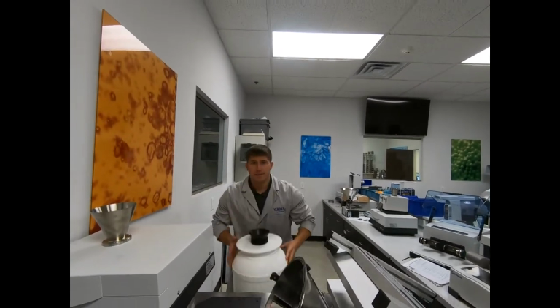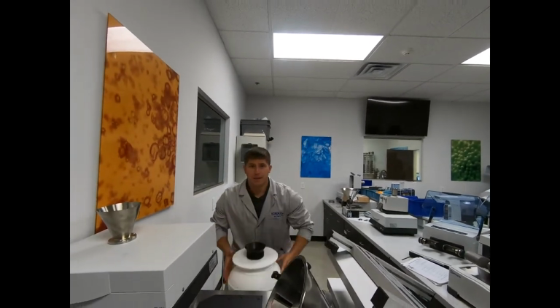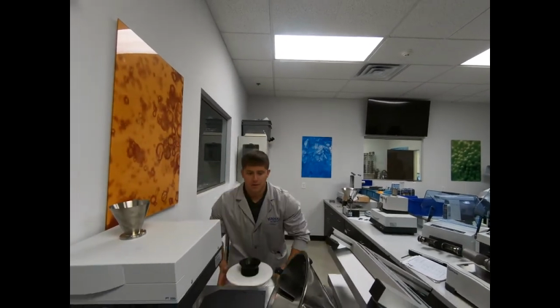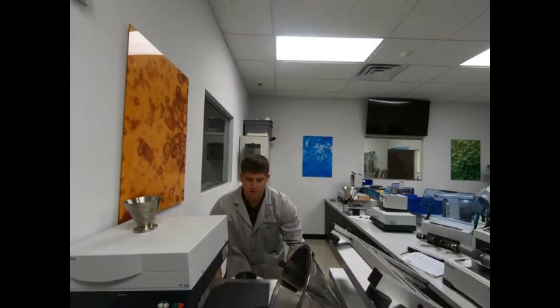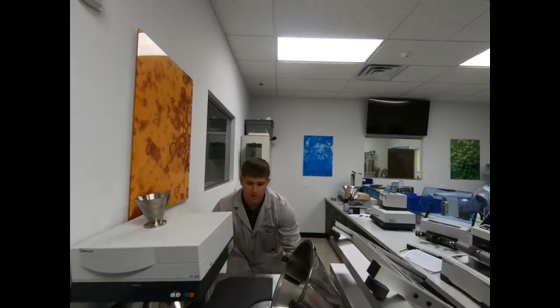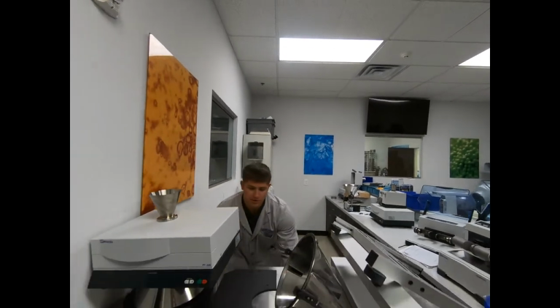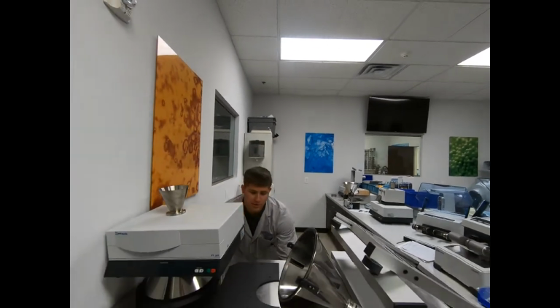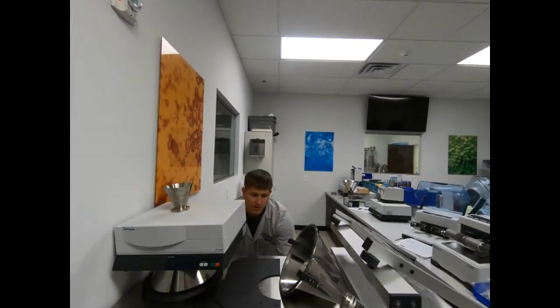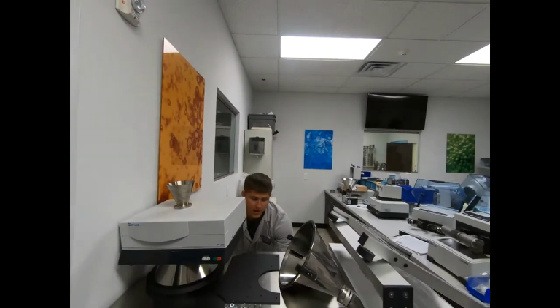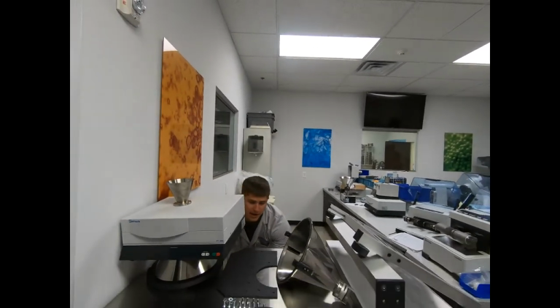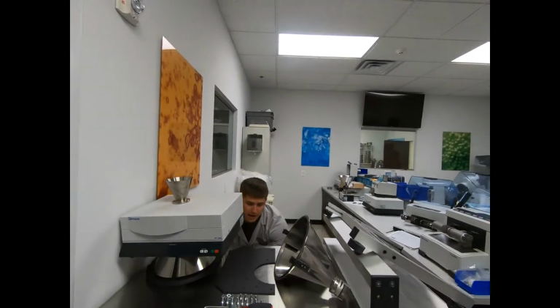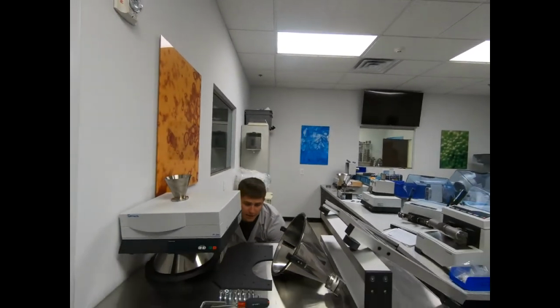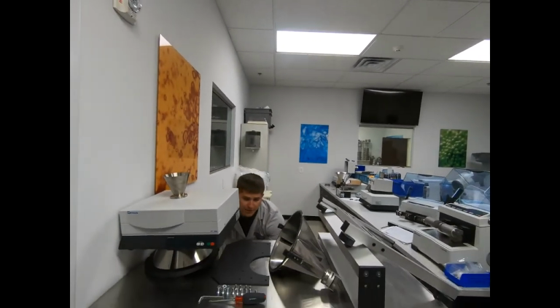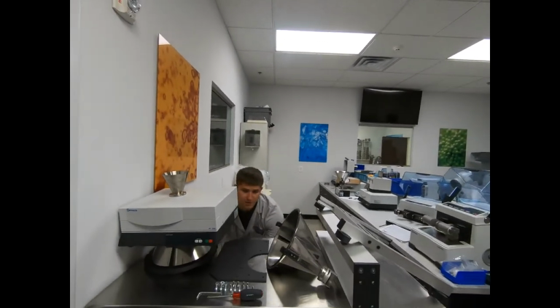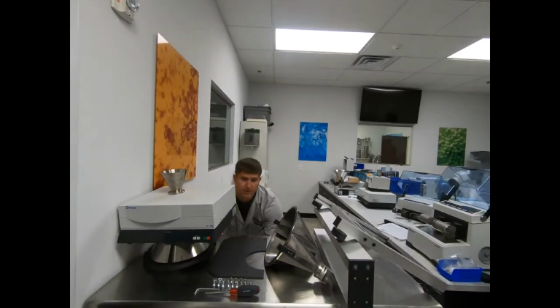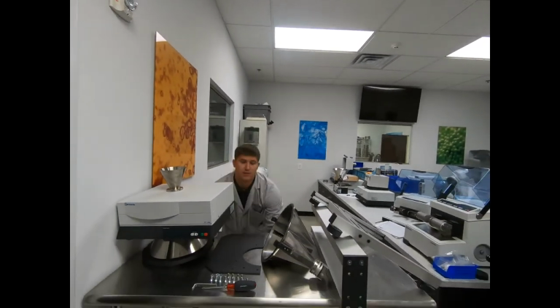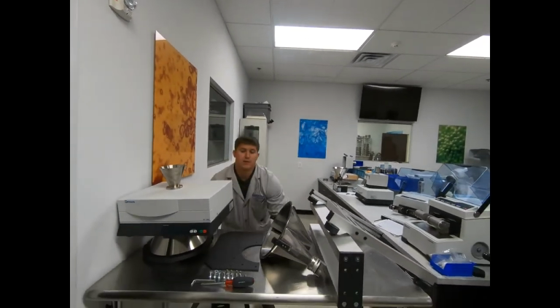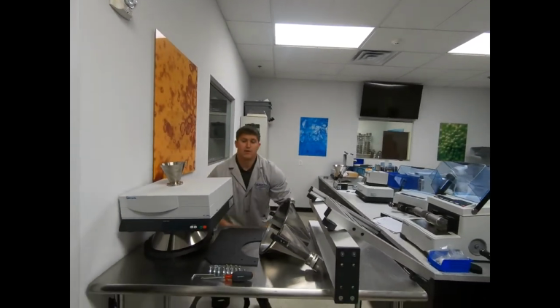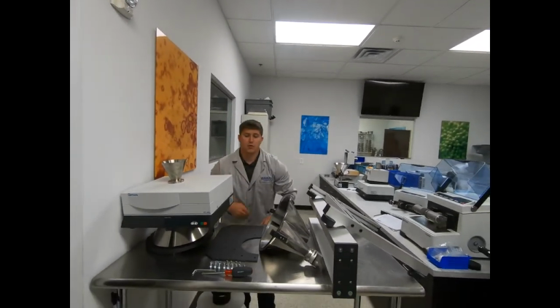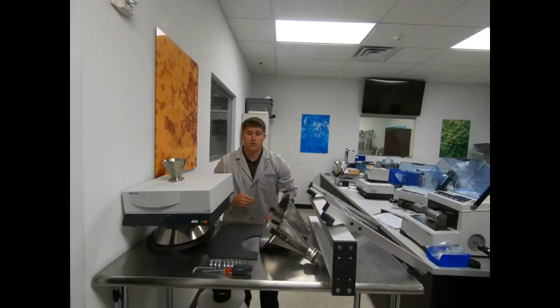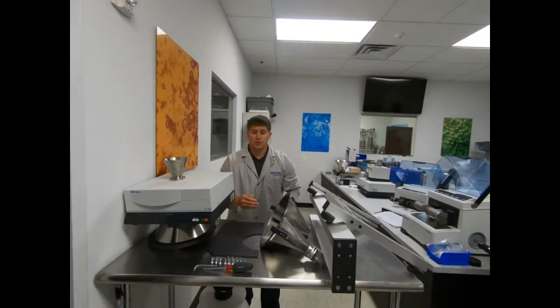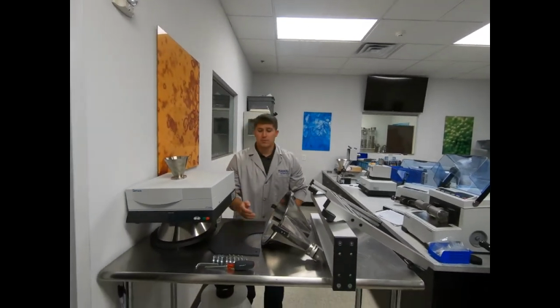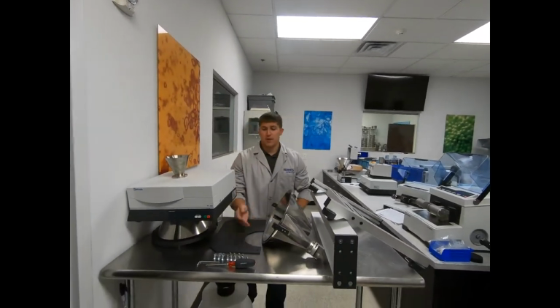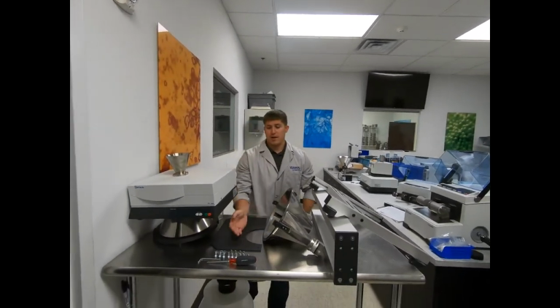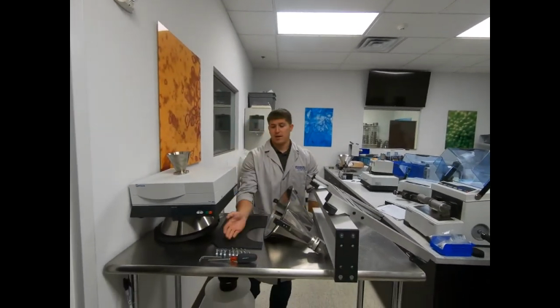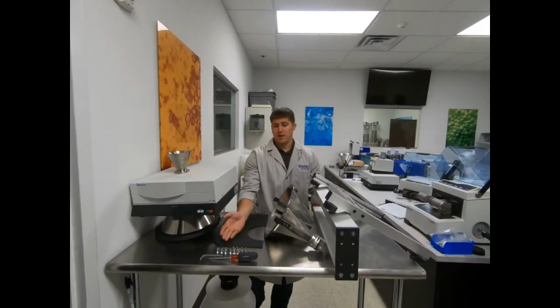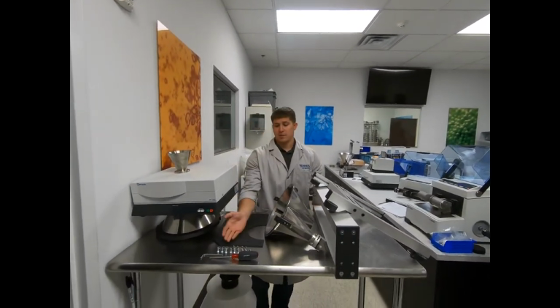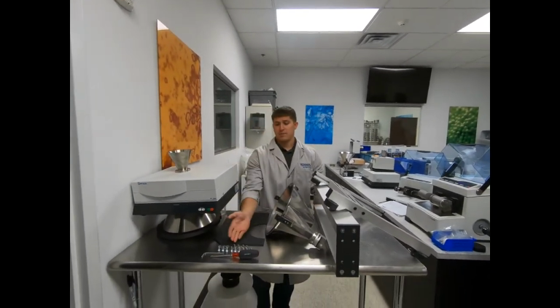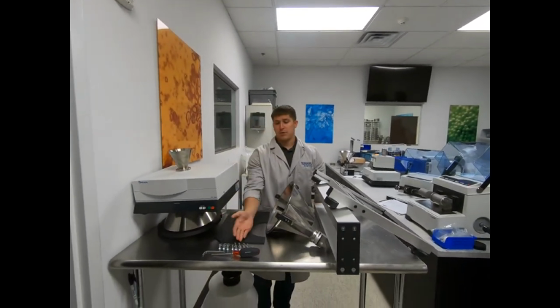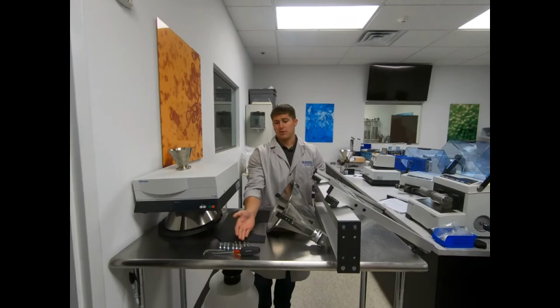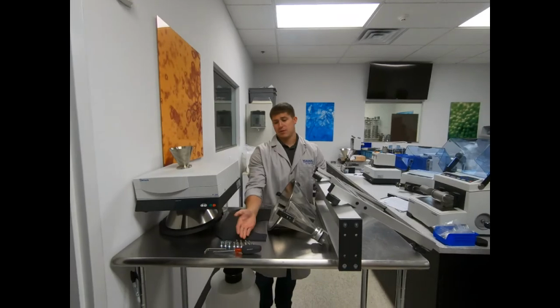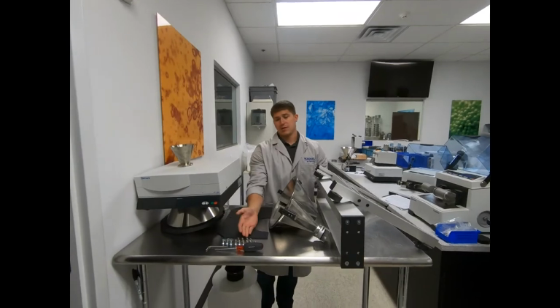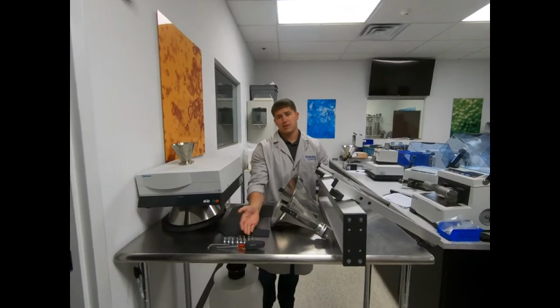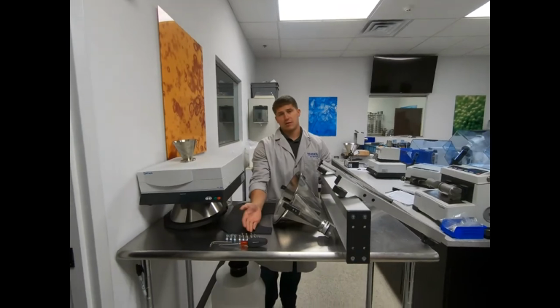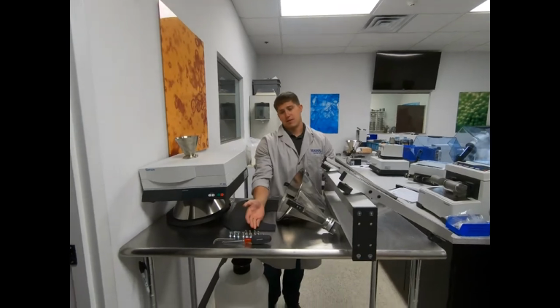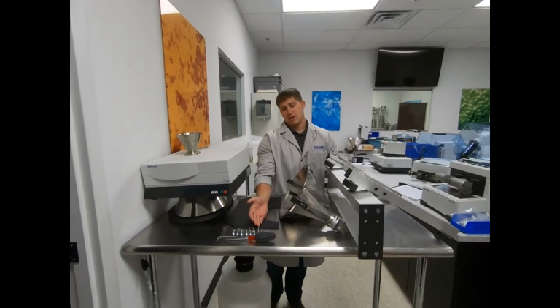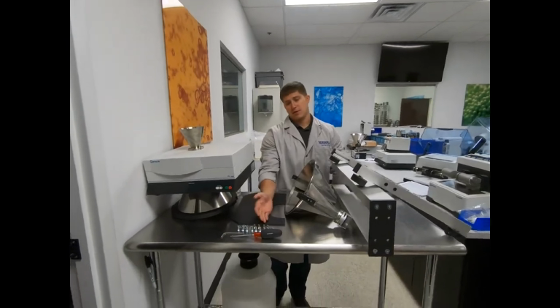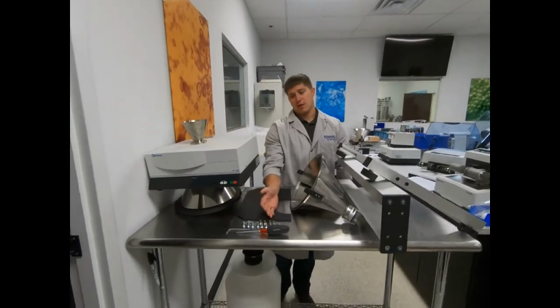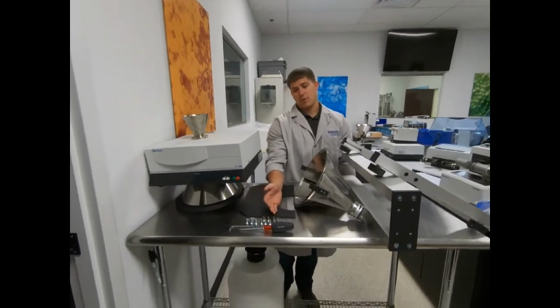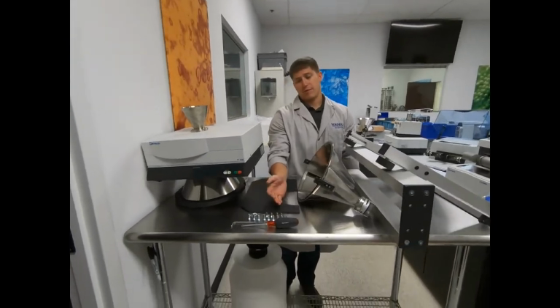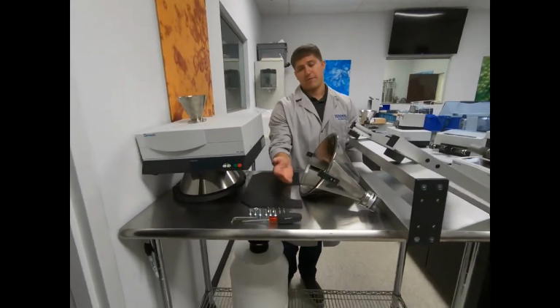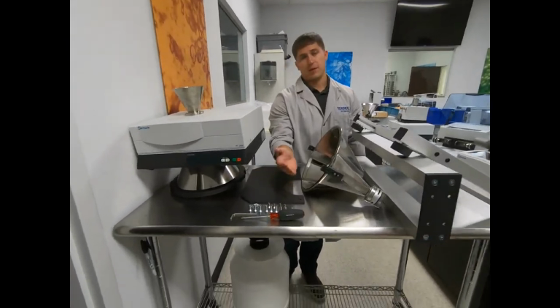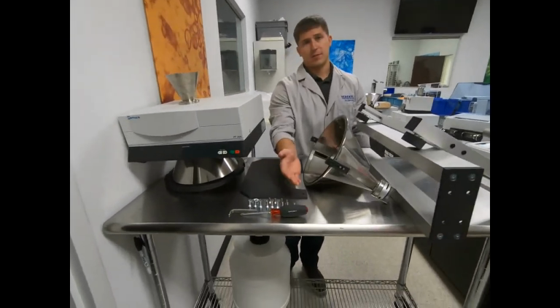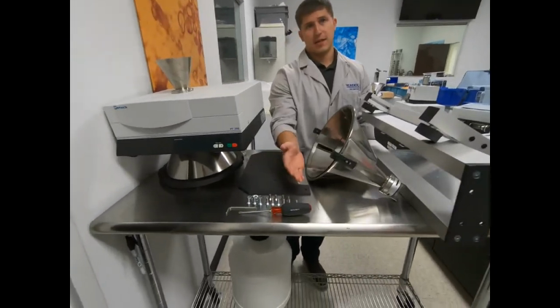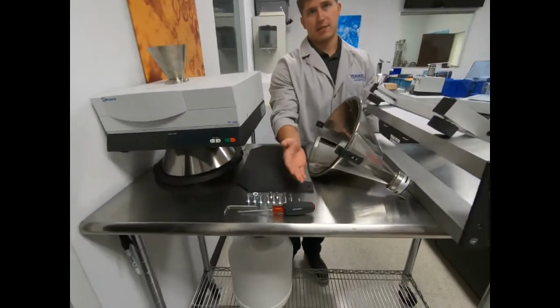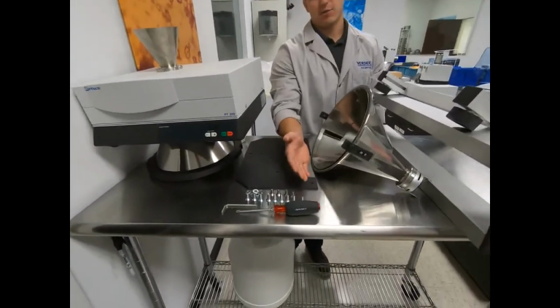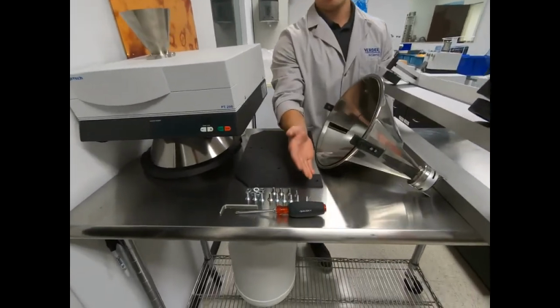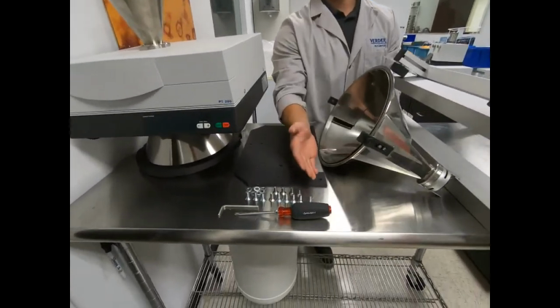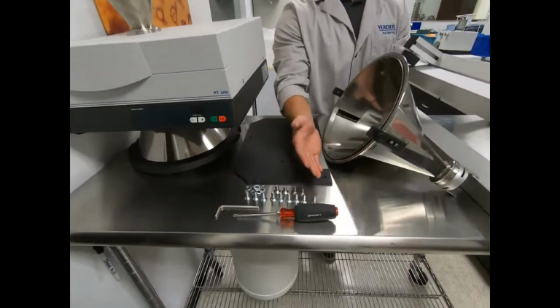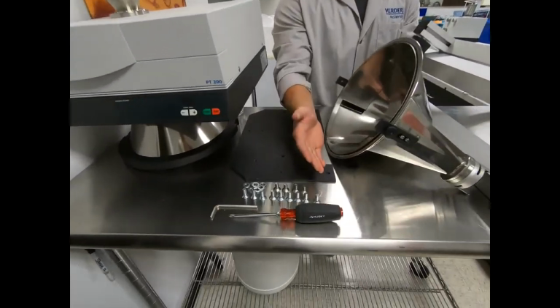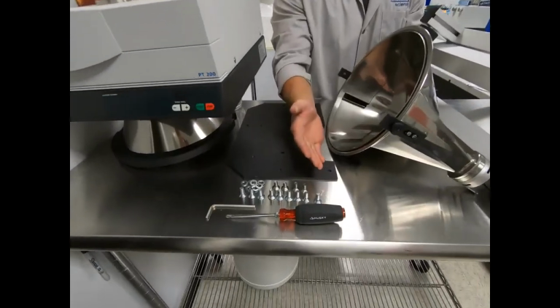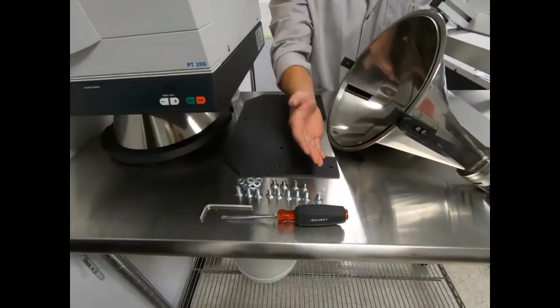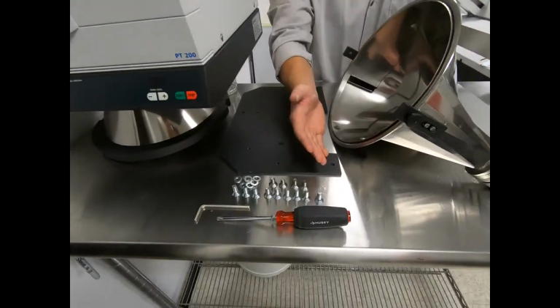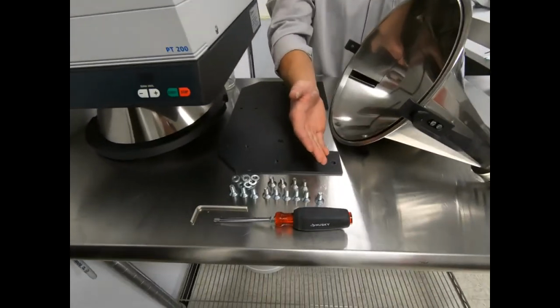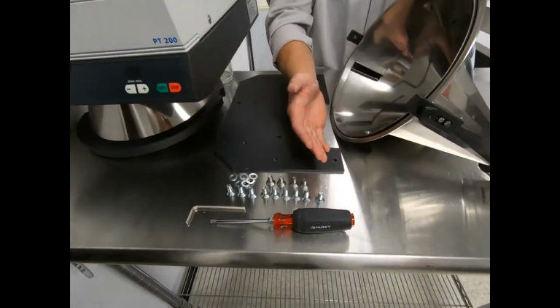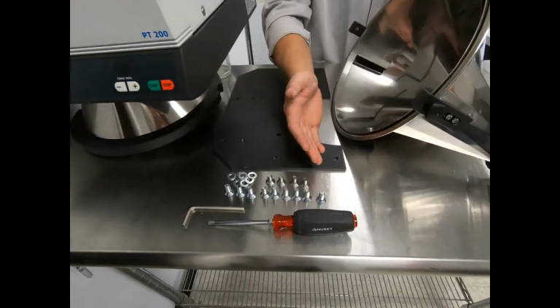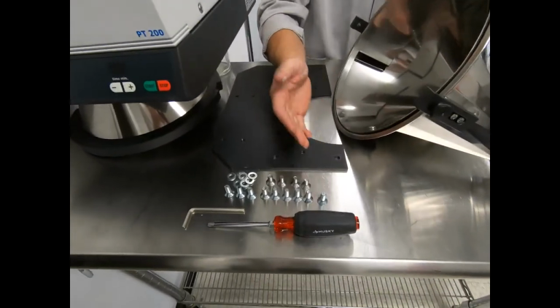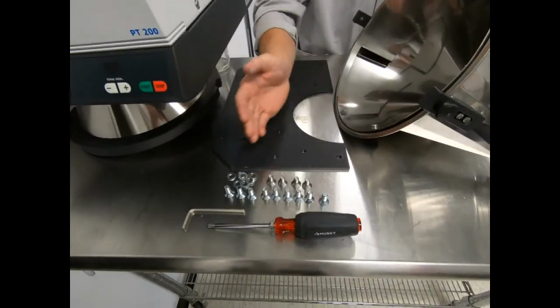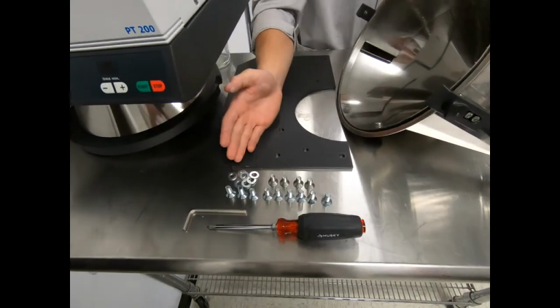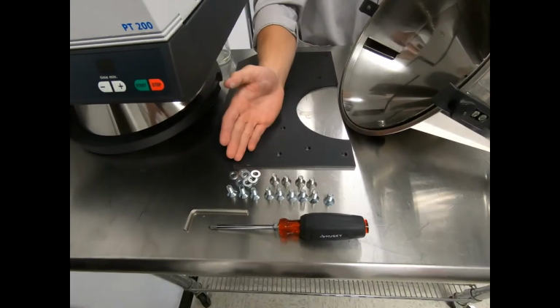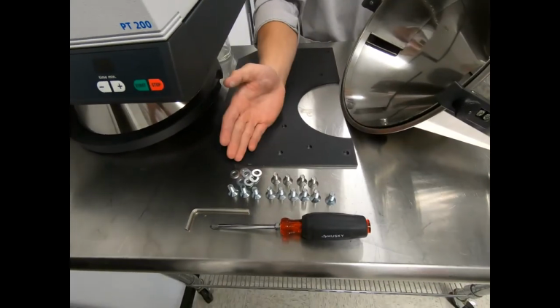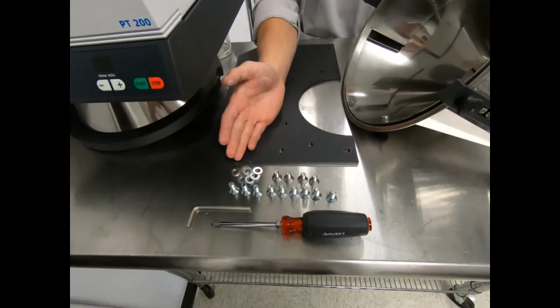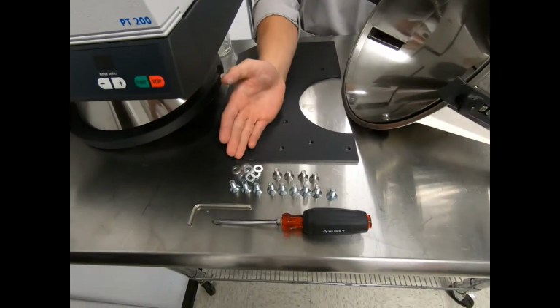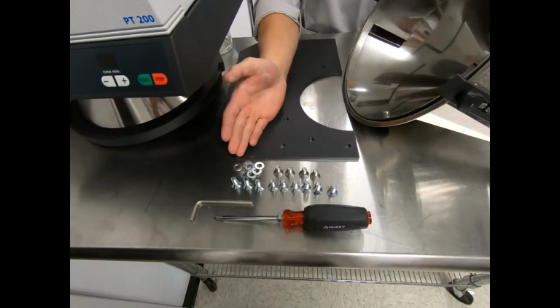You're also going to have your corresponding nuts and bolts along with a Phillips head screwdriver and your handy allen key.